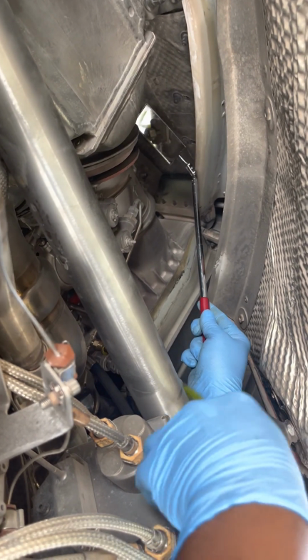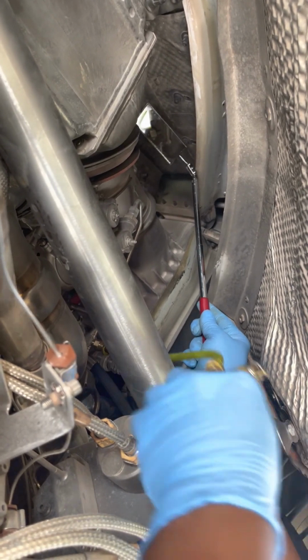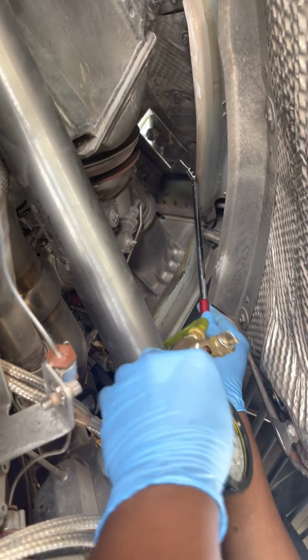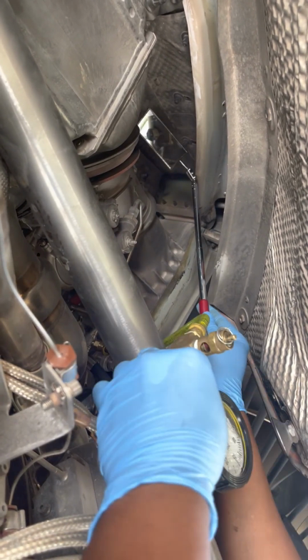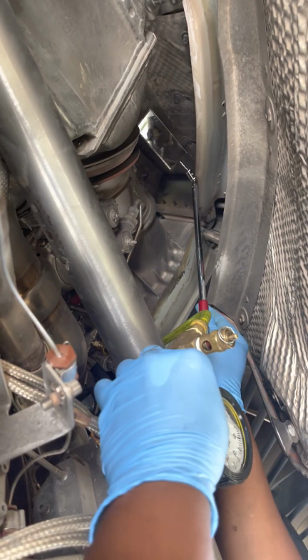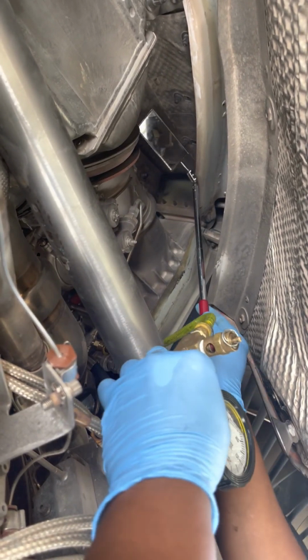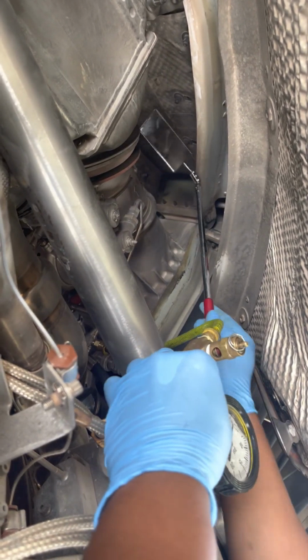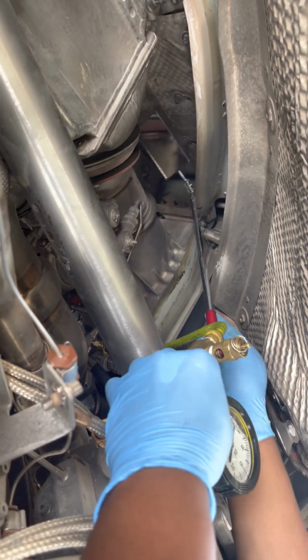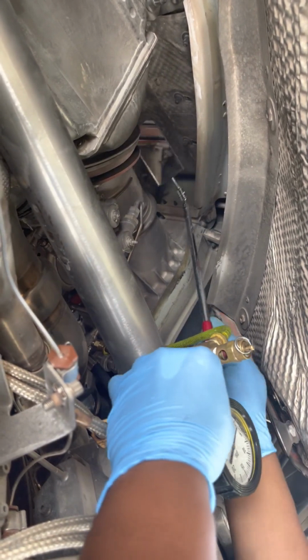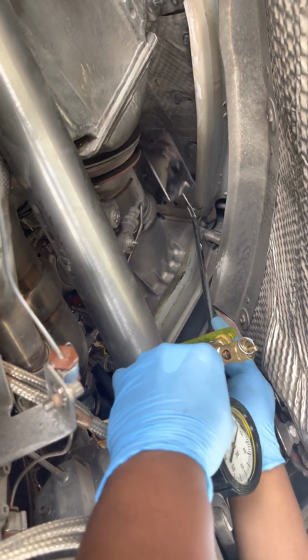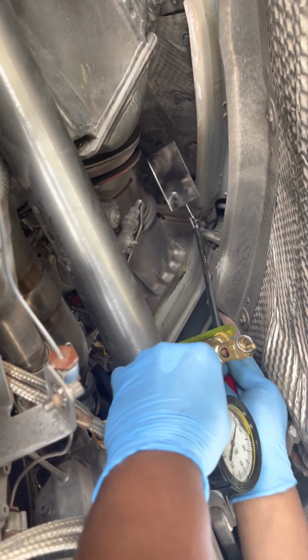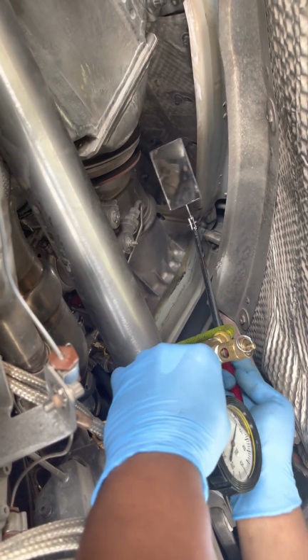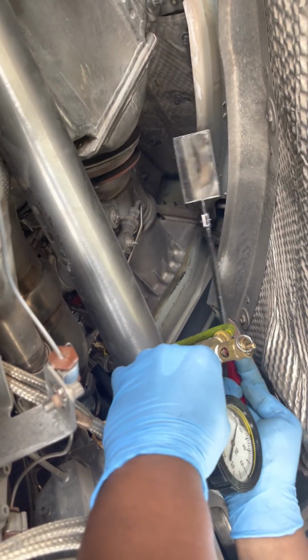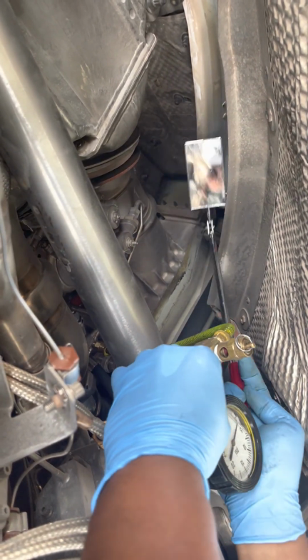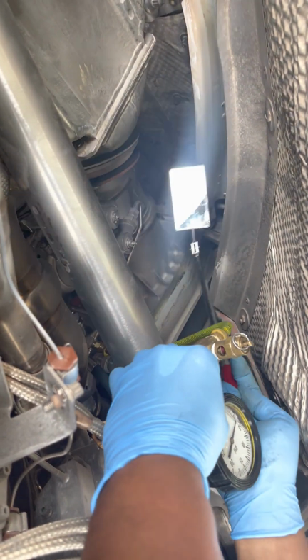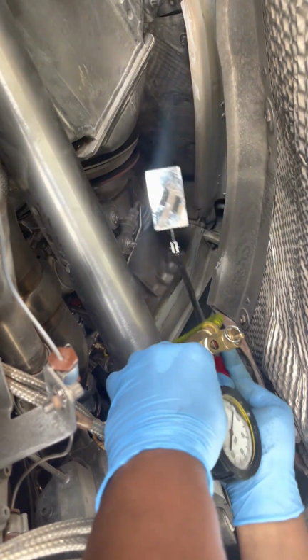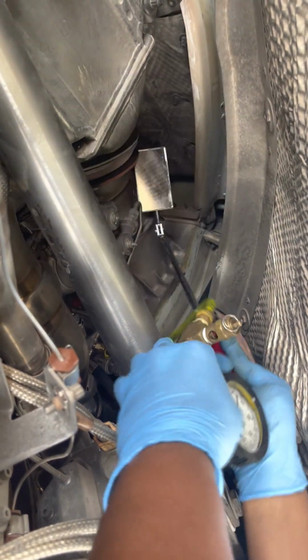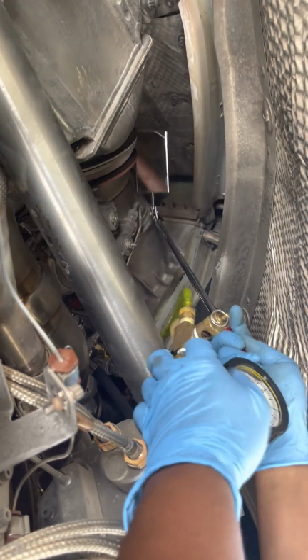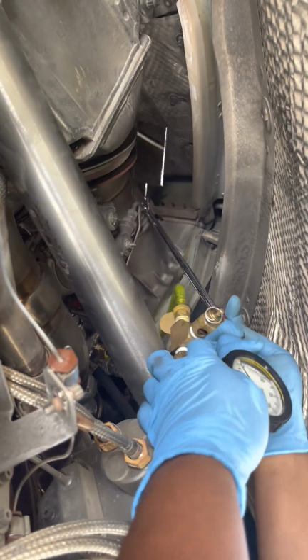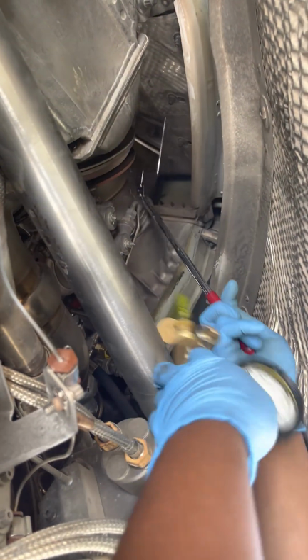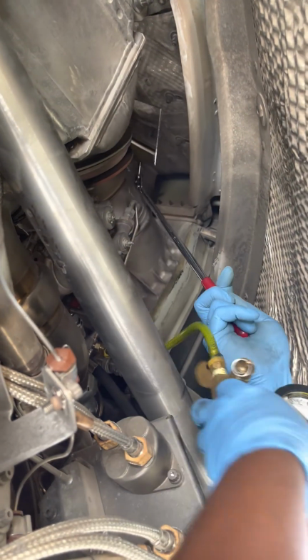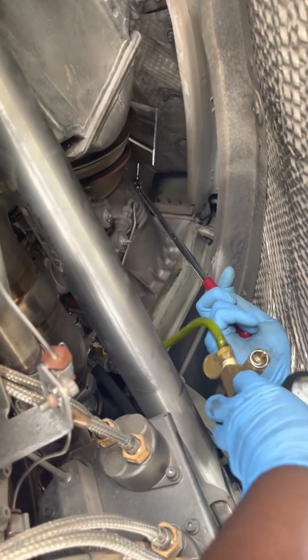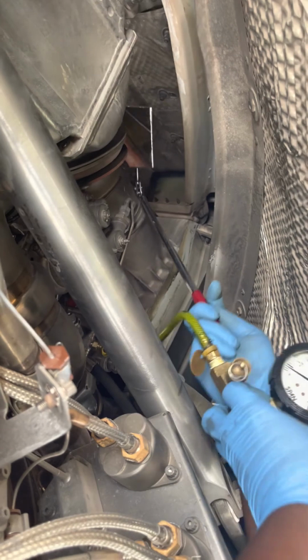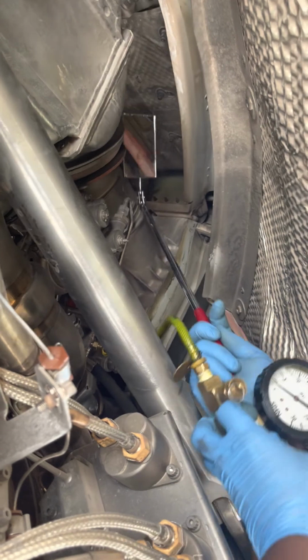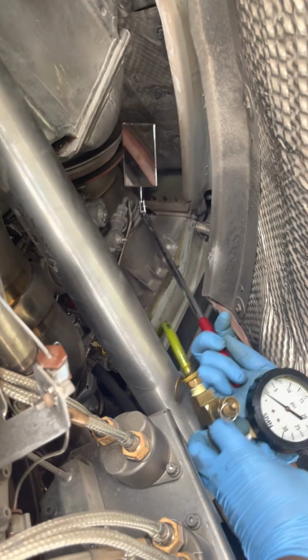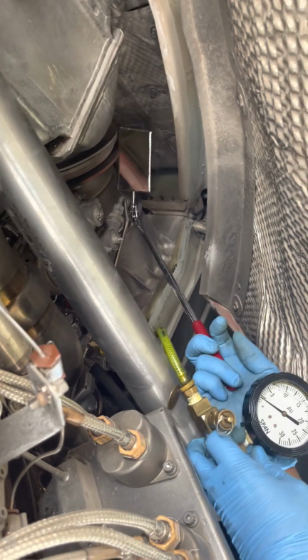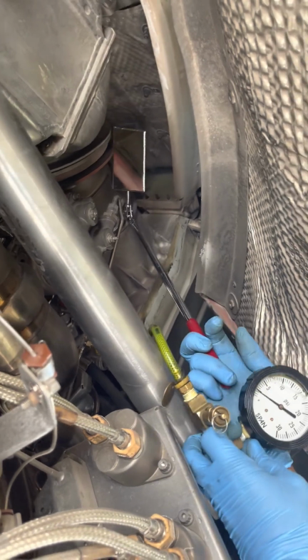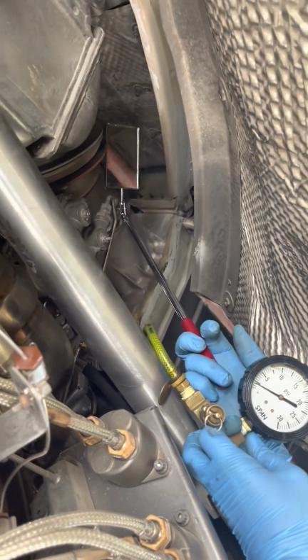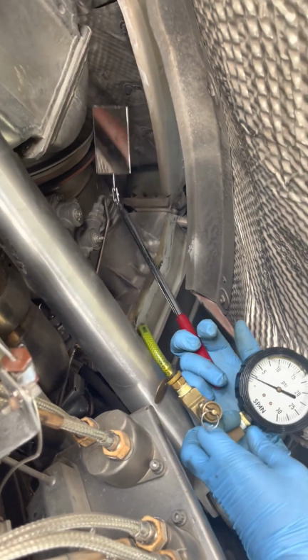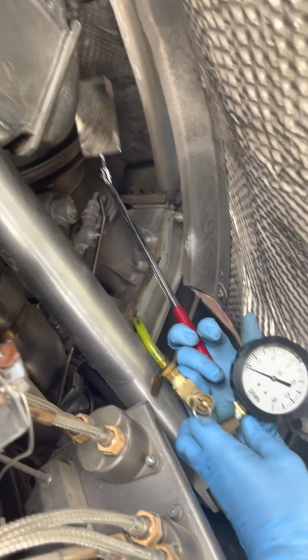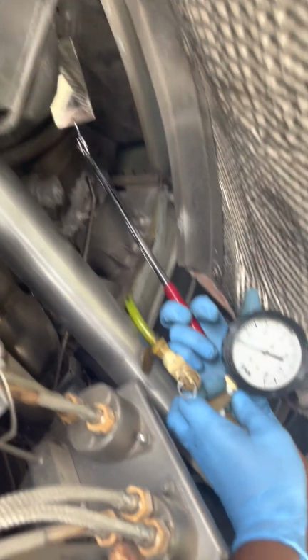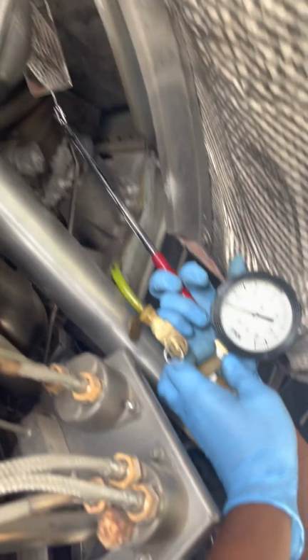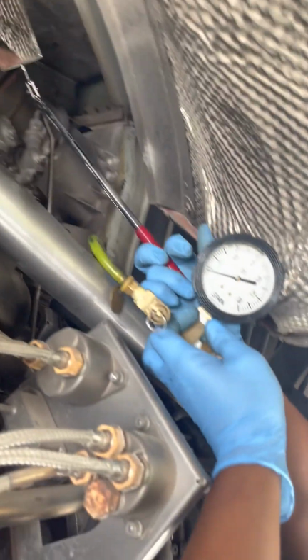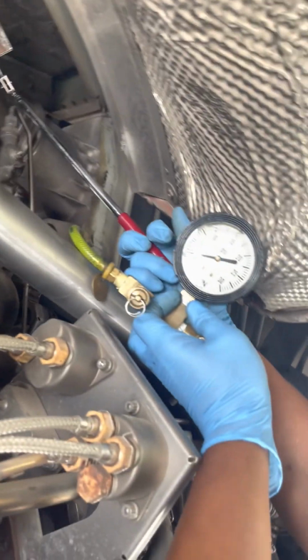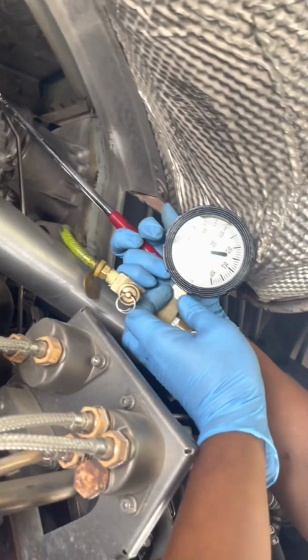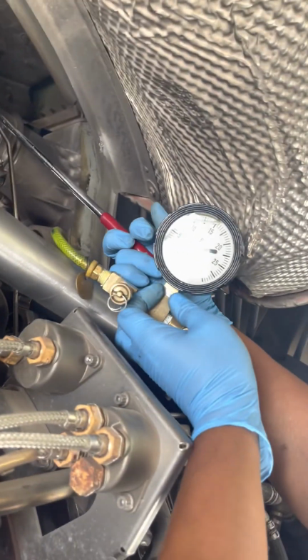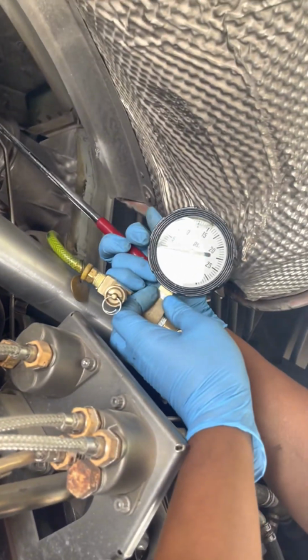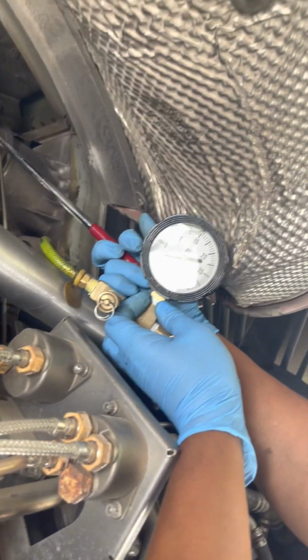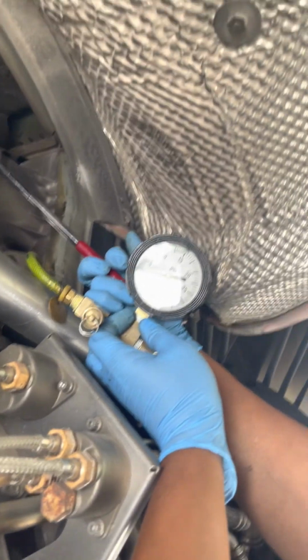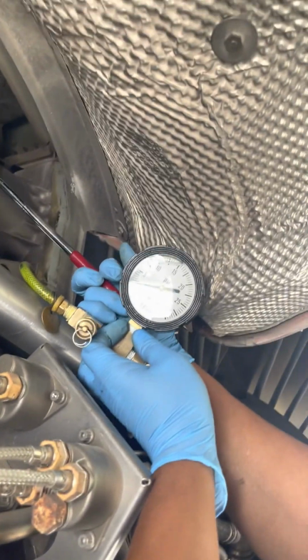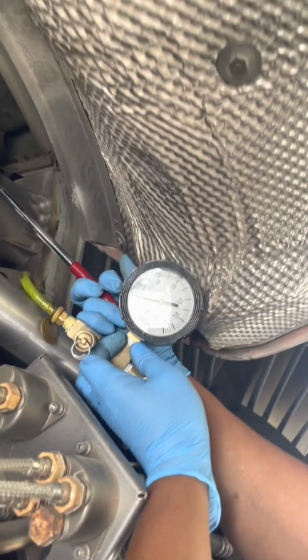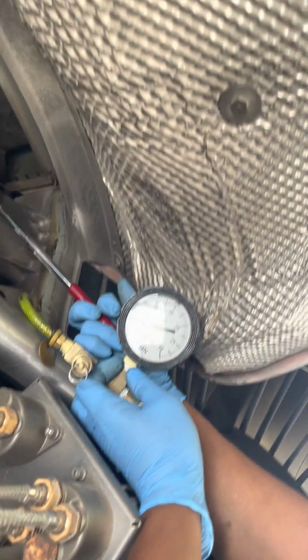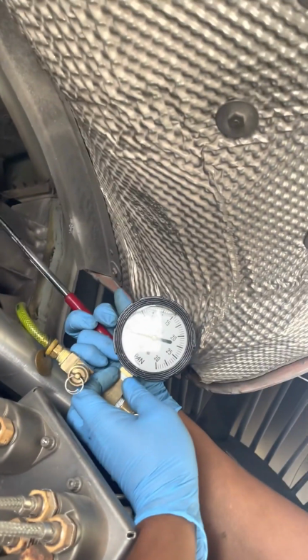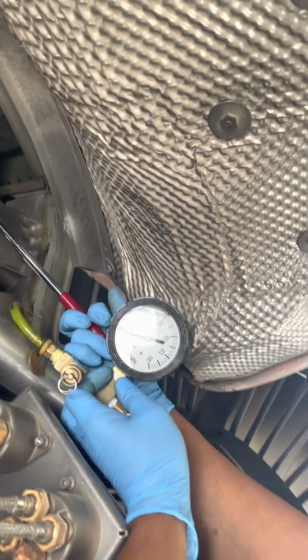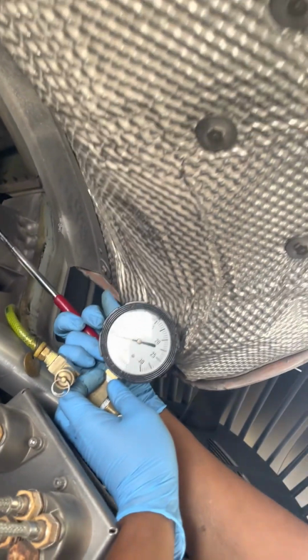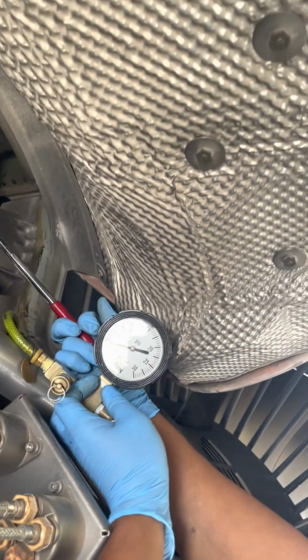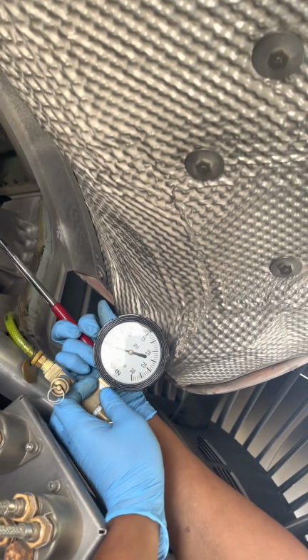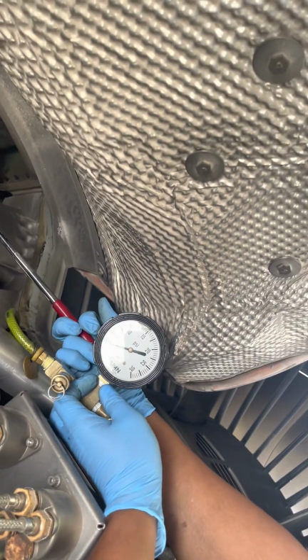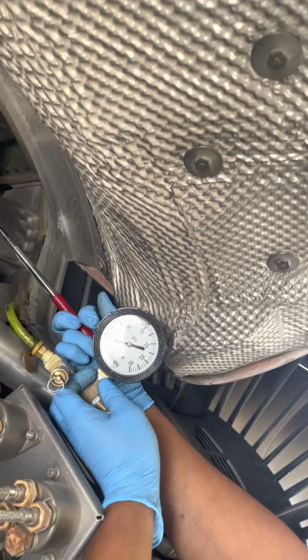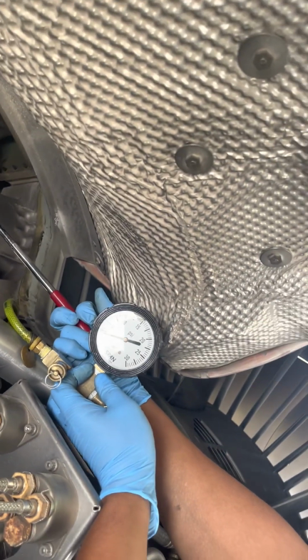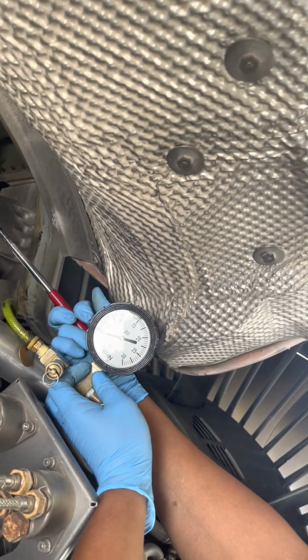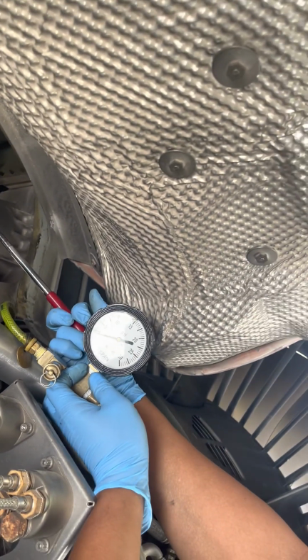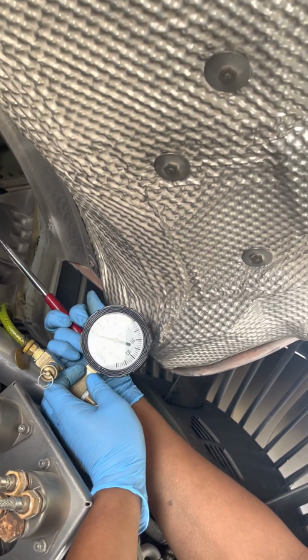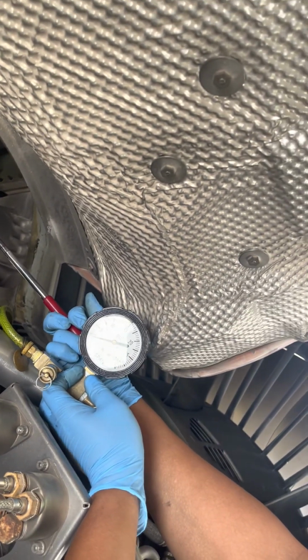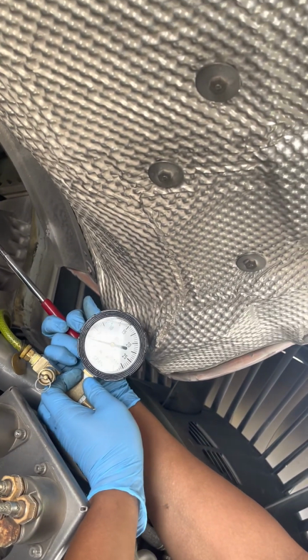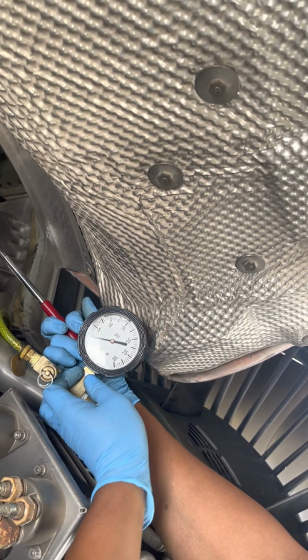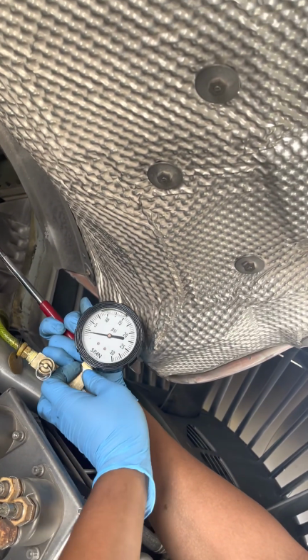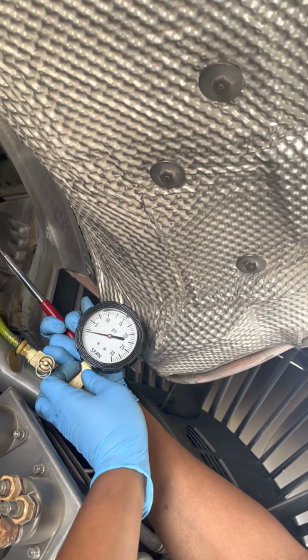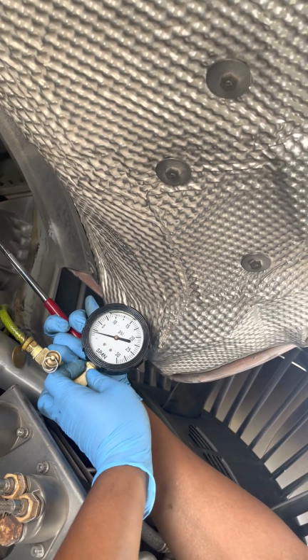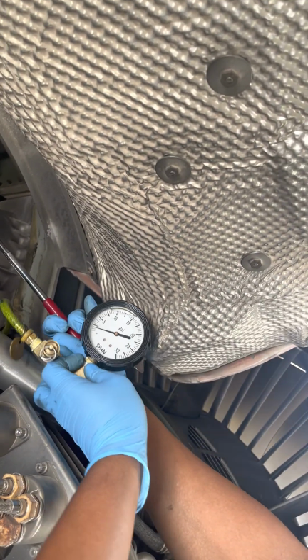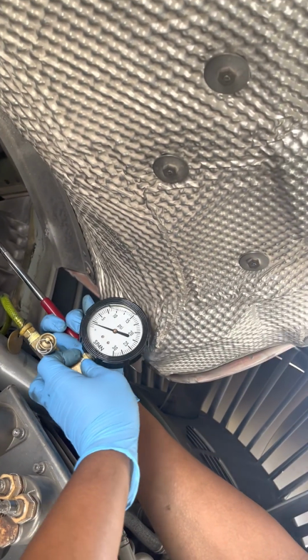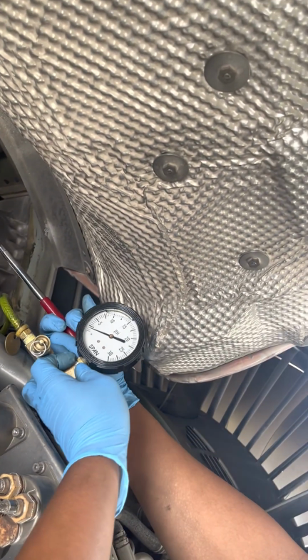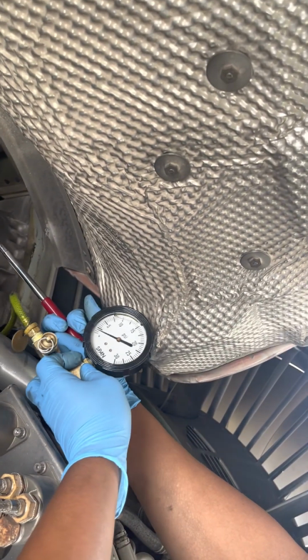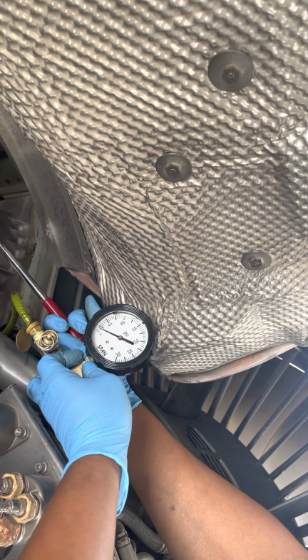So as we can see, it is less than 2.5 — around 2 psi.